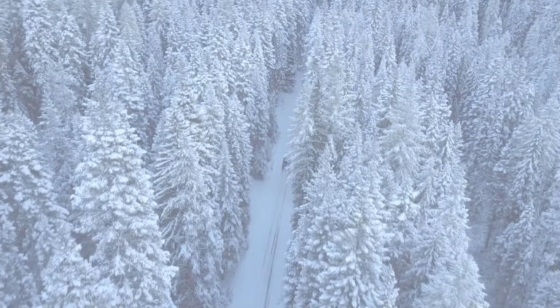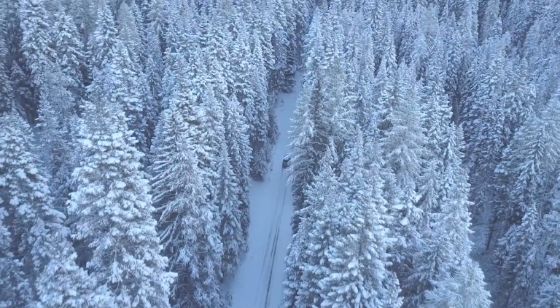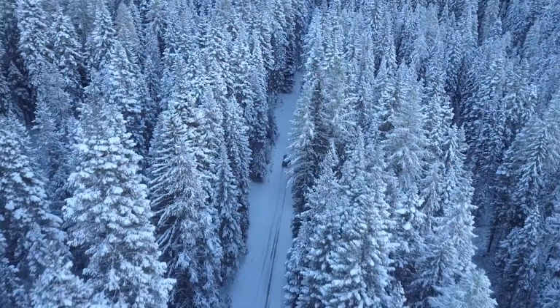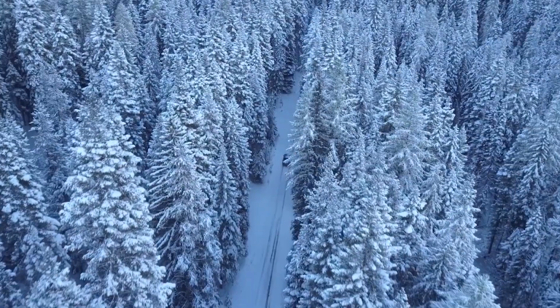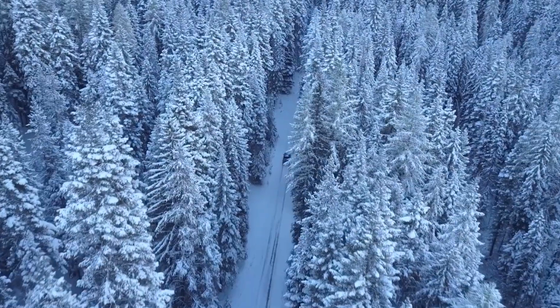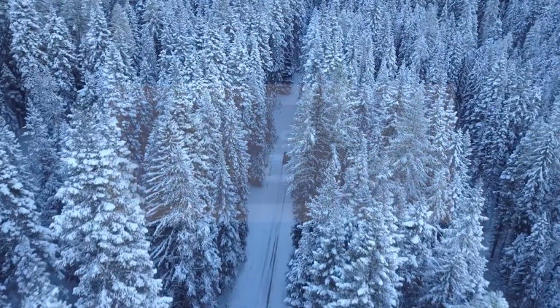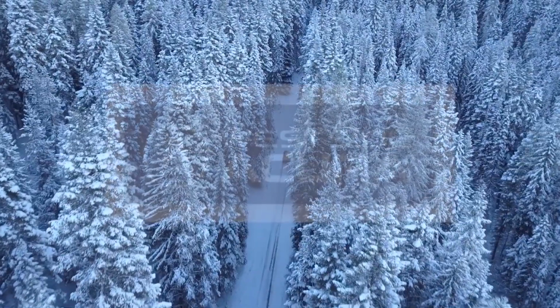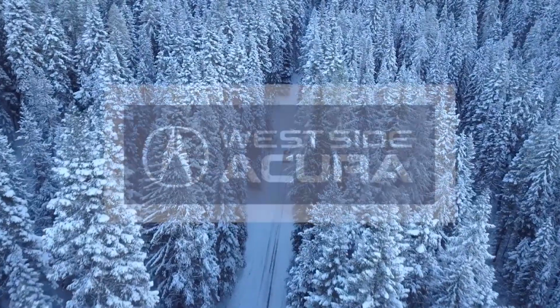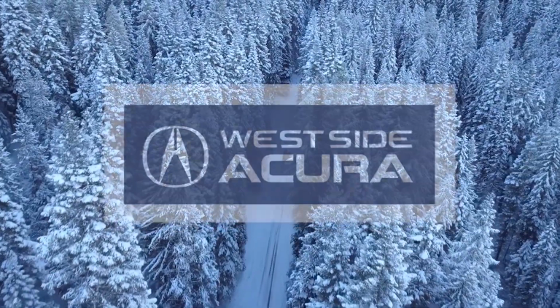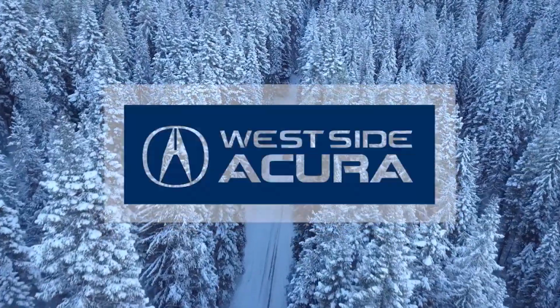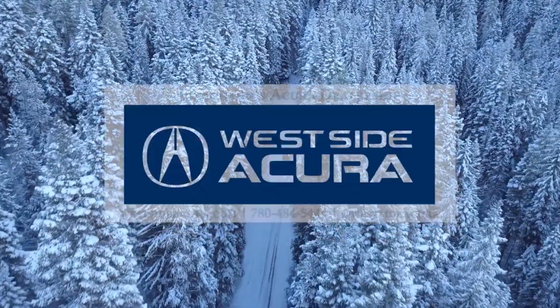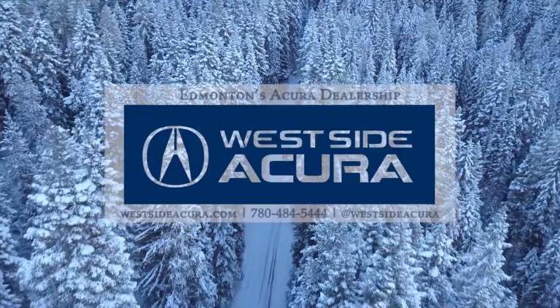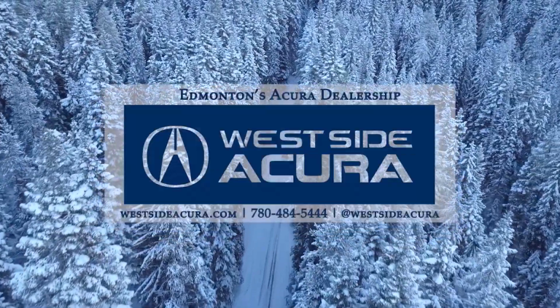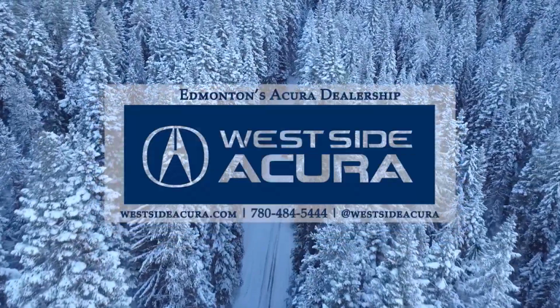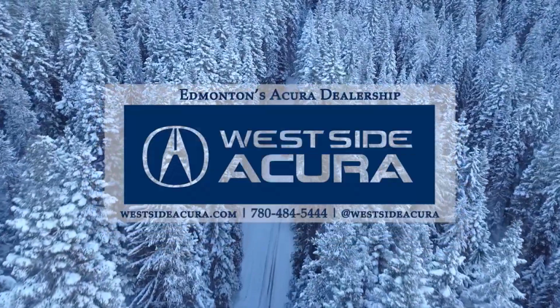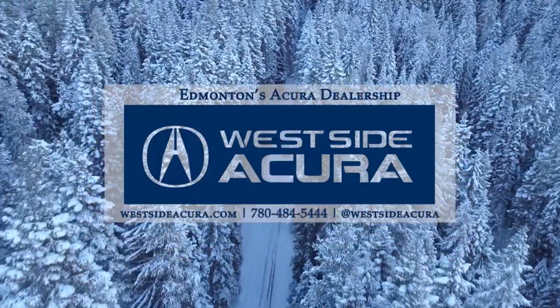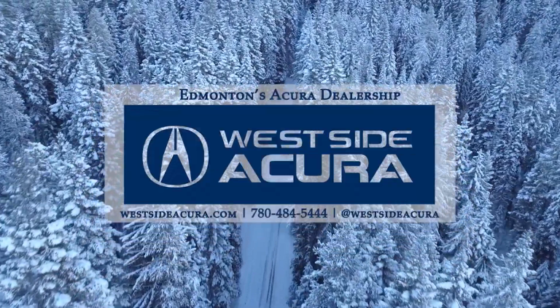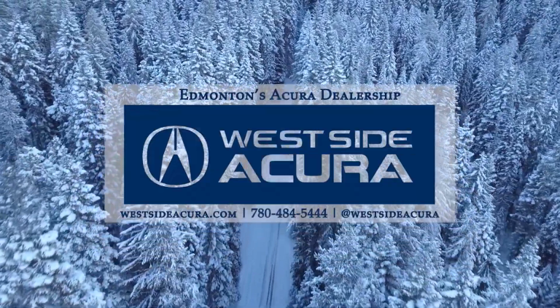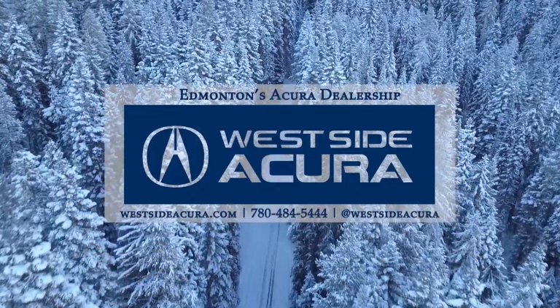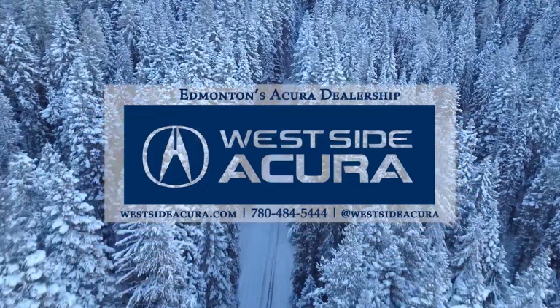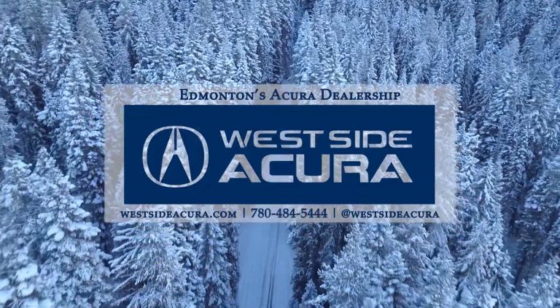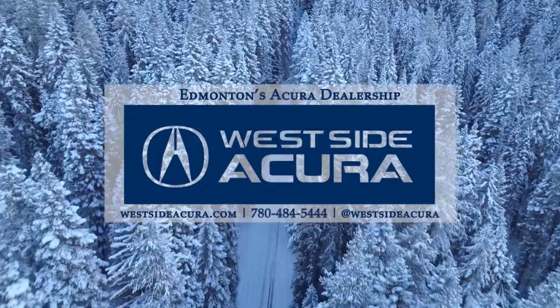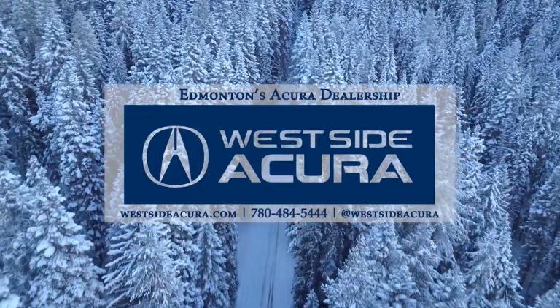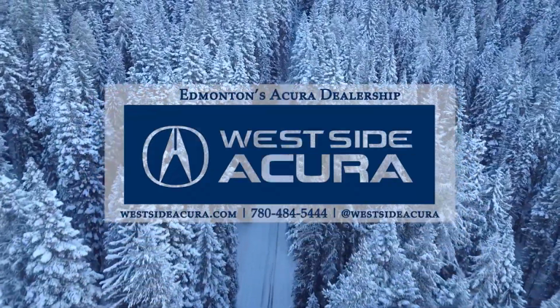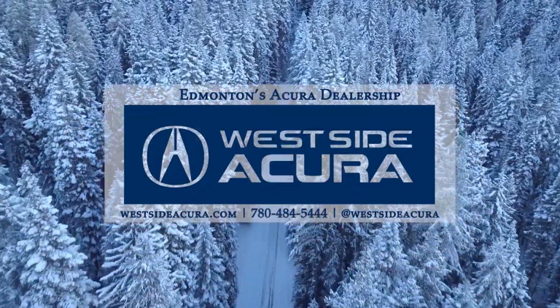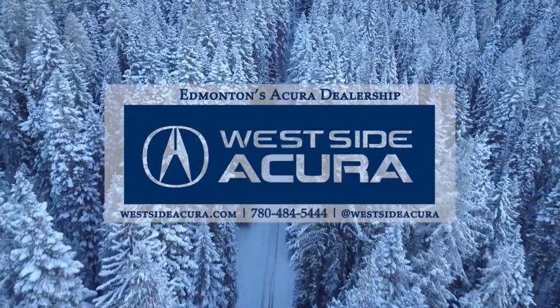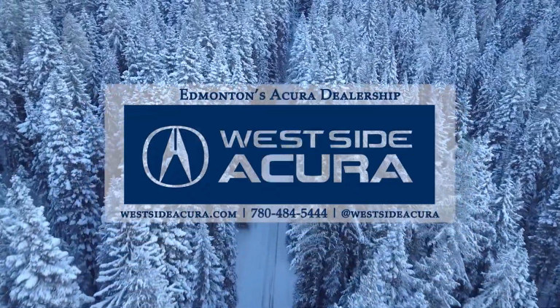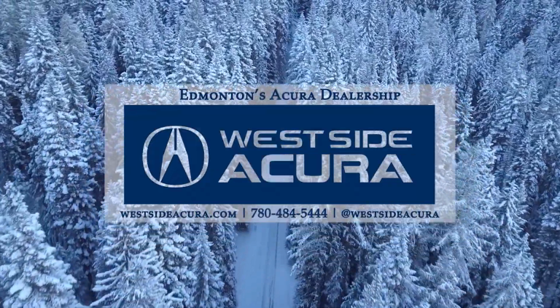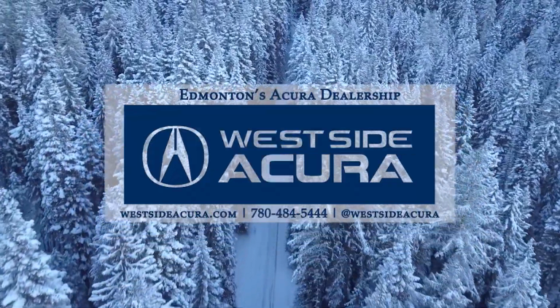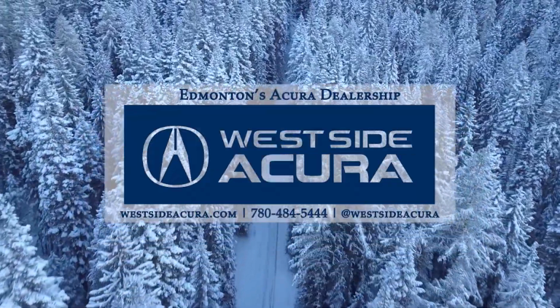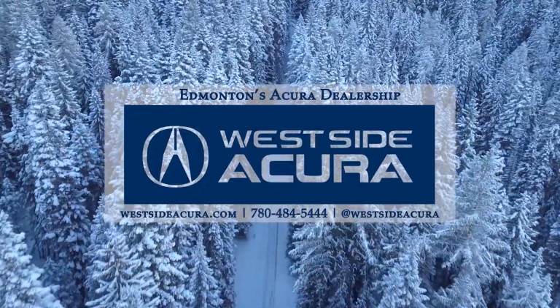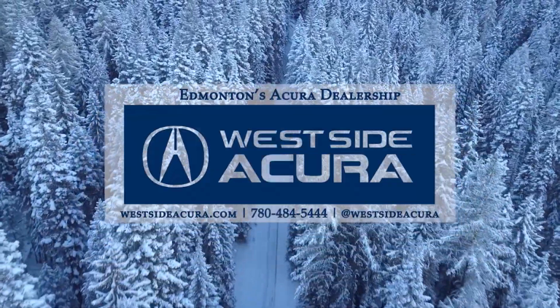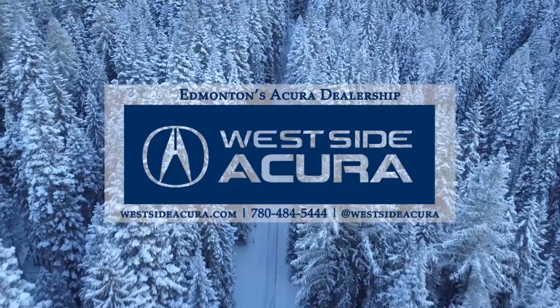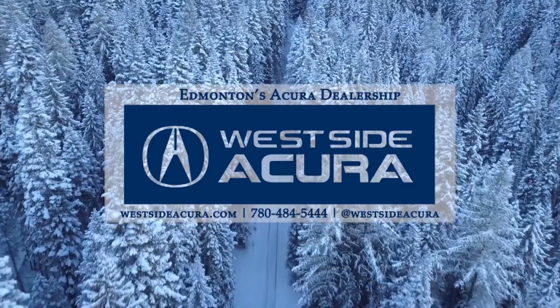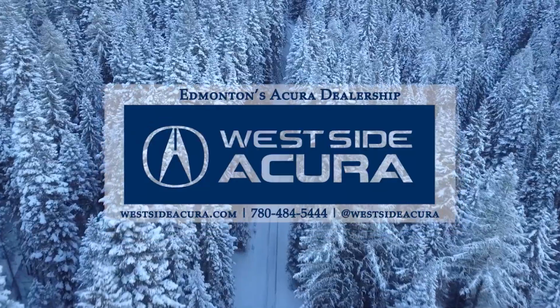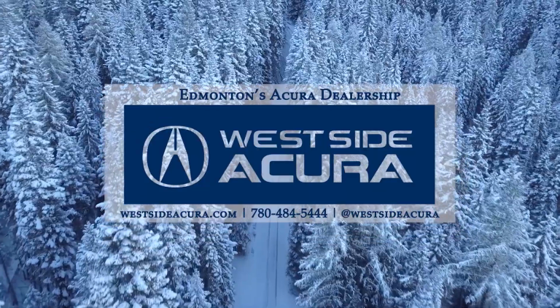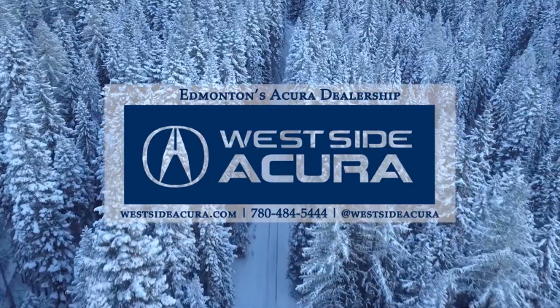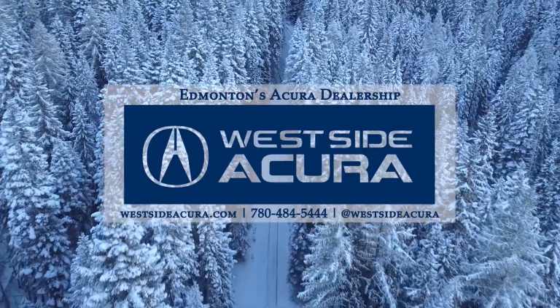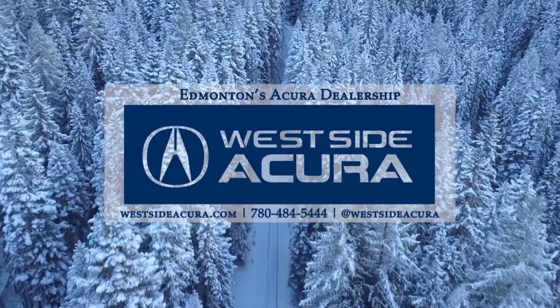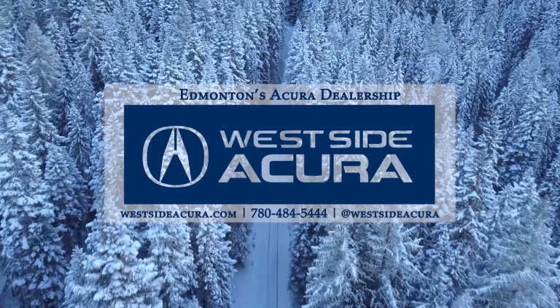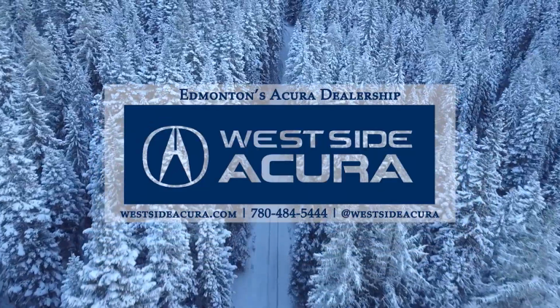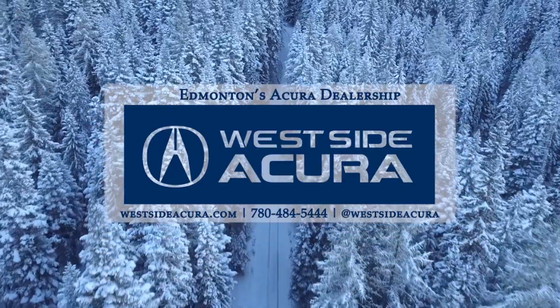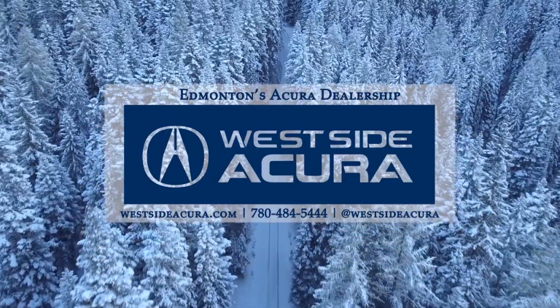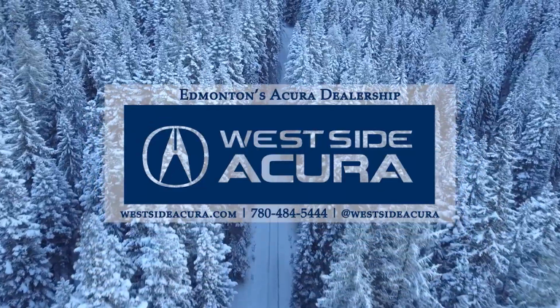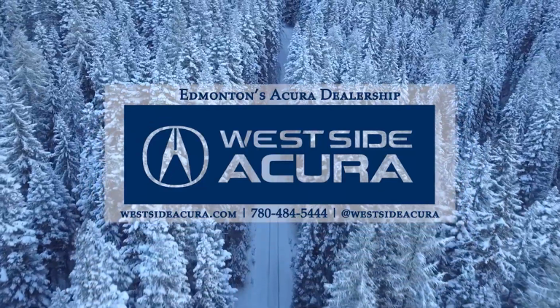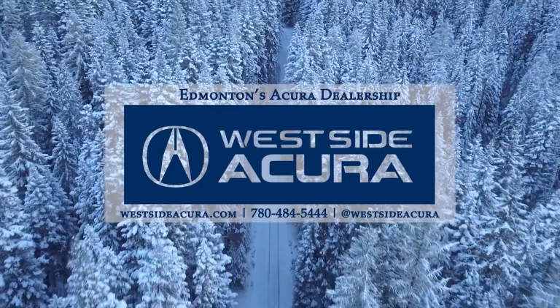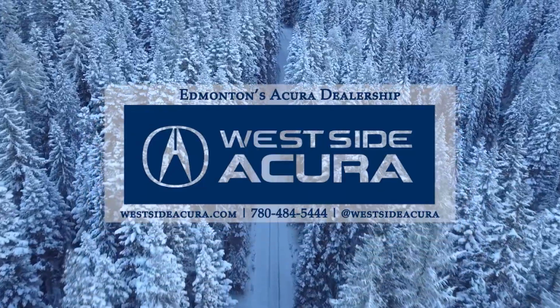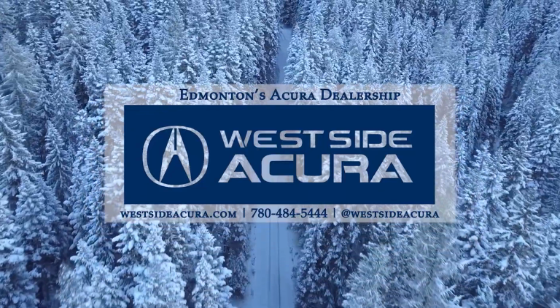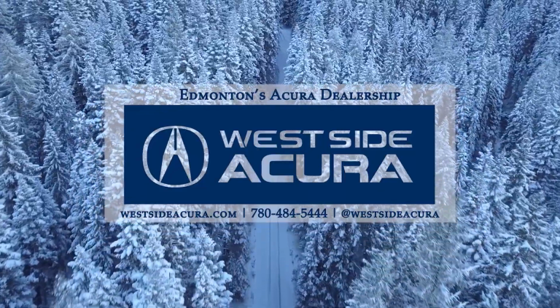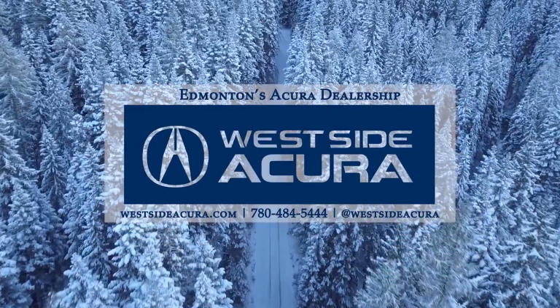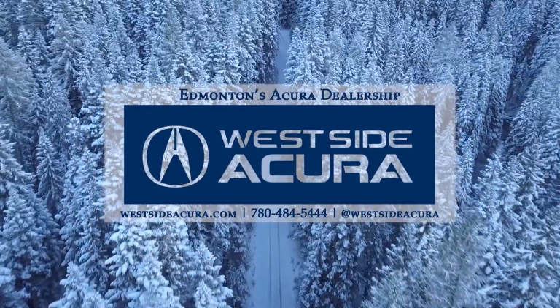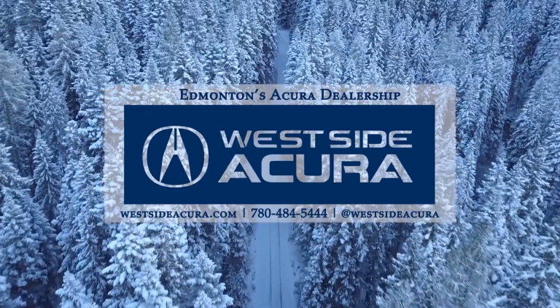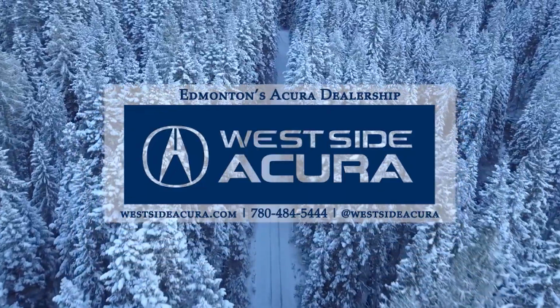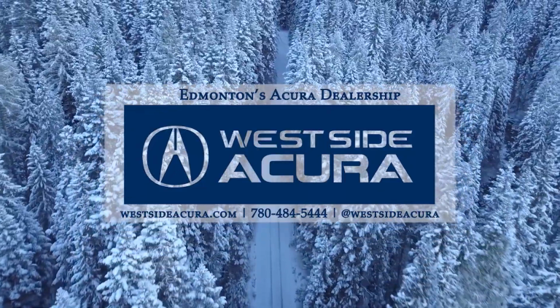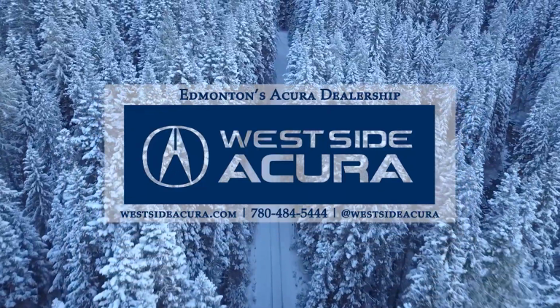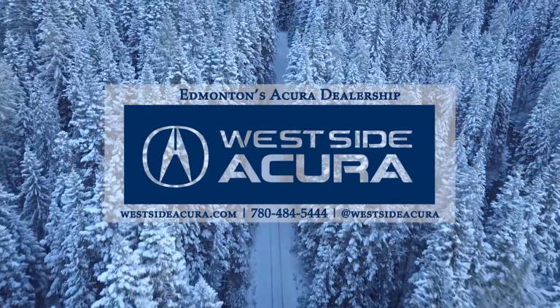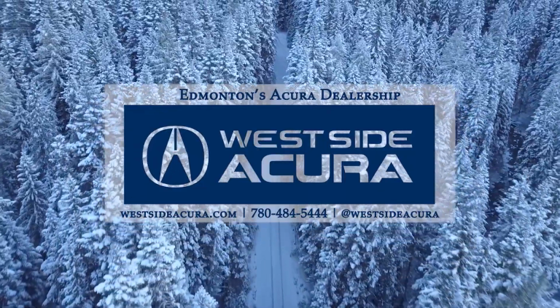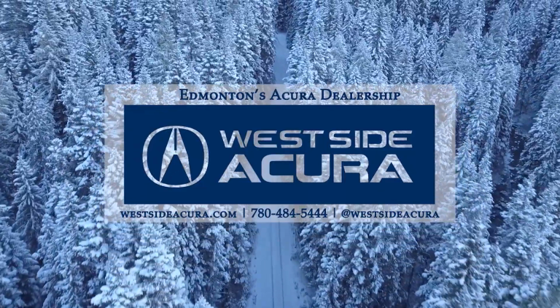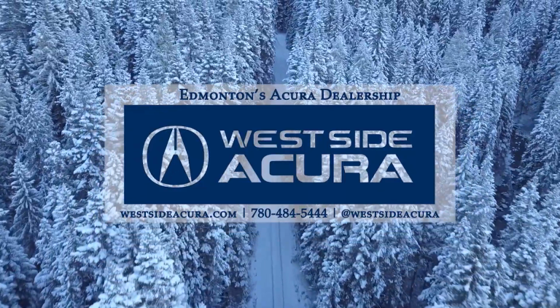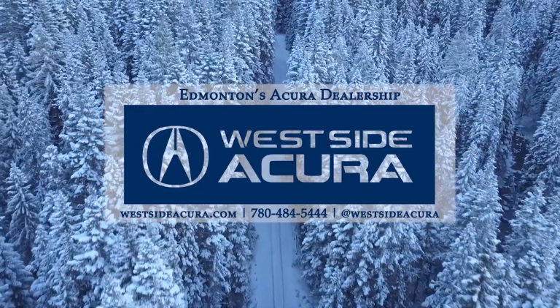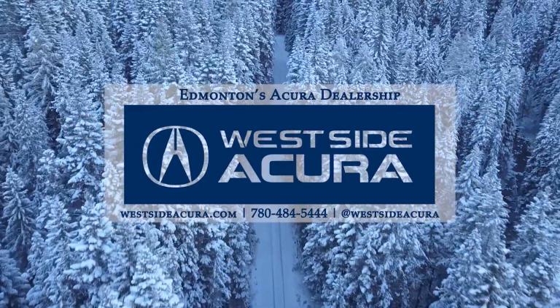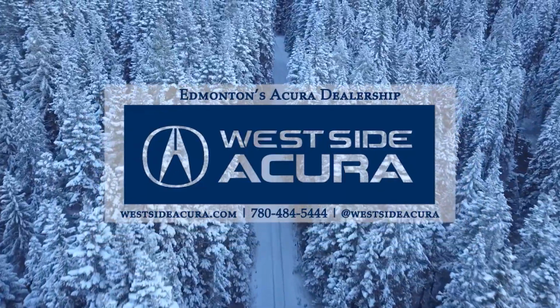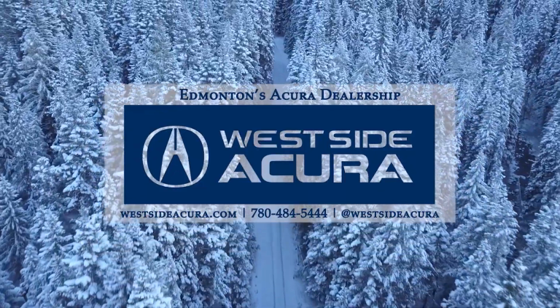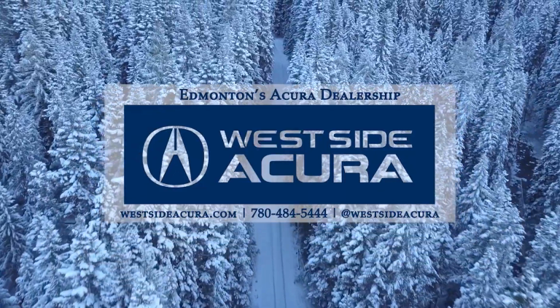Ready for a test drive? Come into the dealership, give us a call, or check out our website at westsideacura.com.